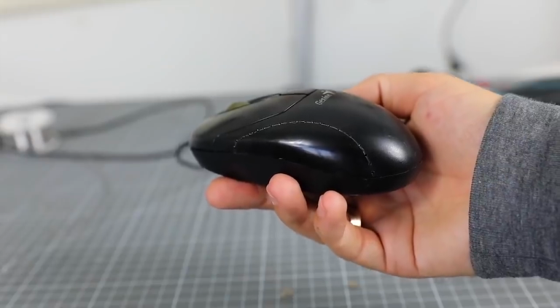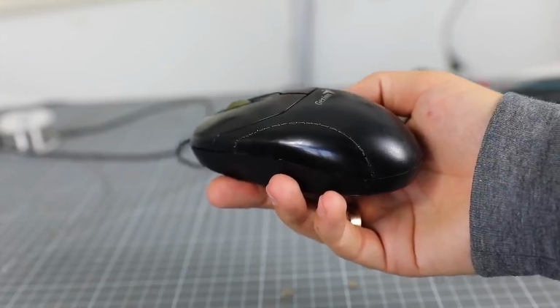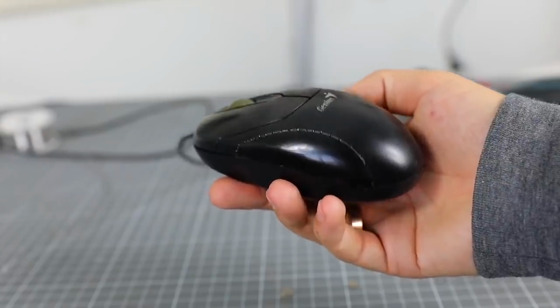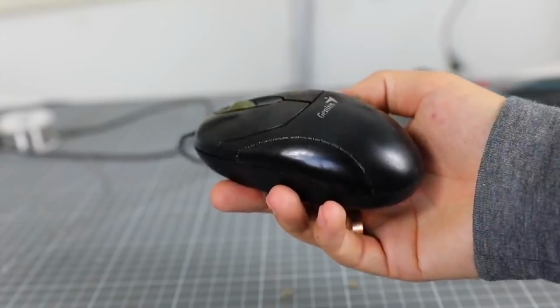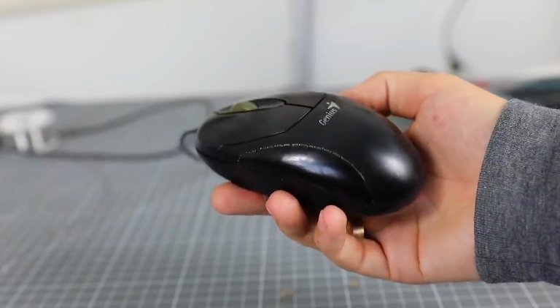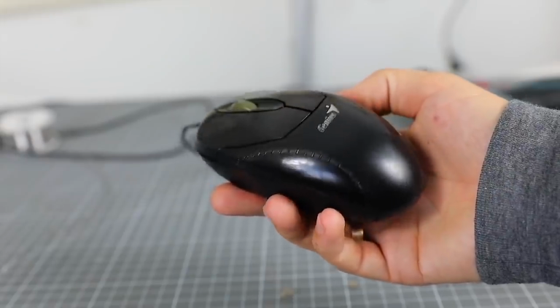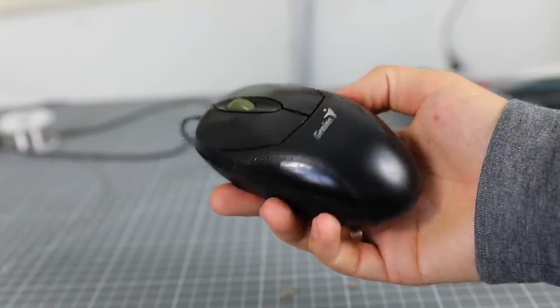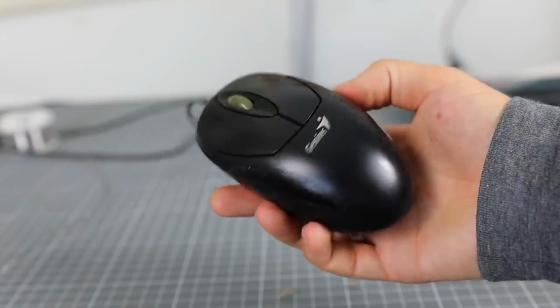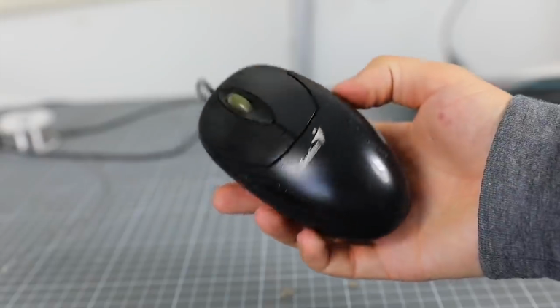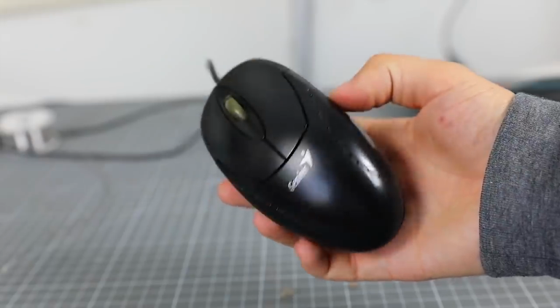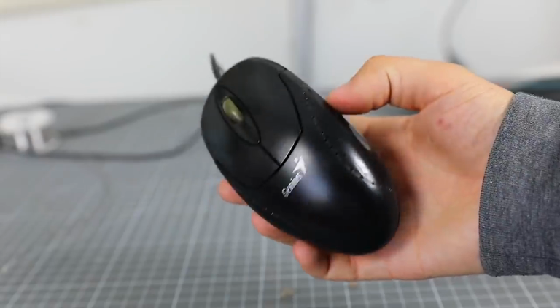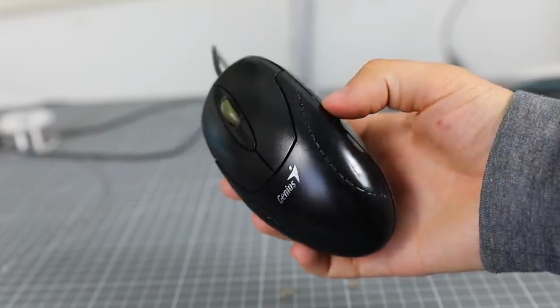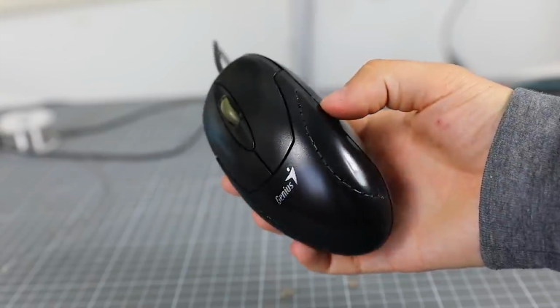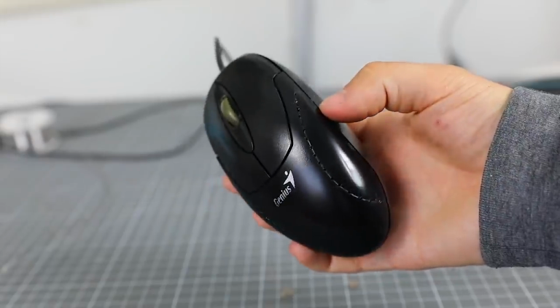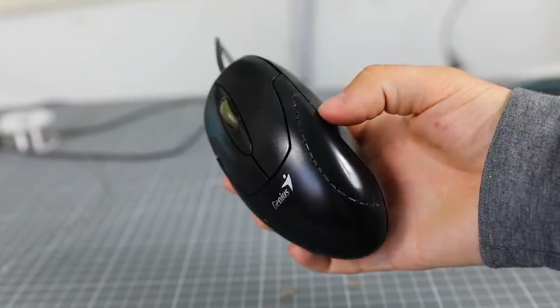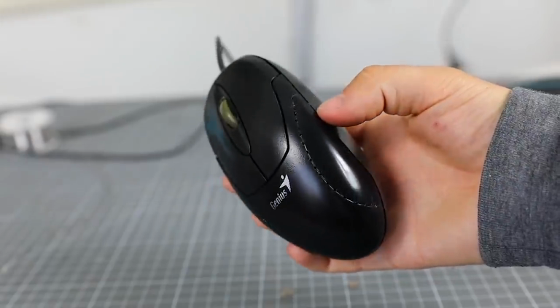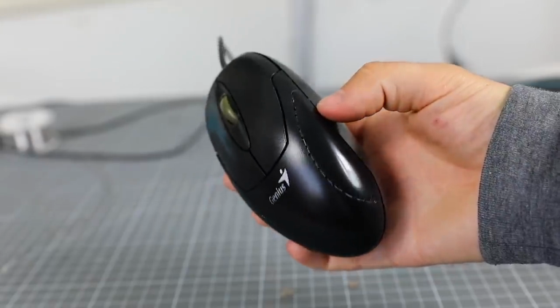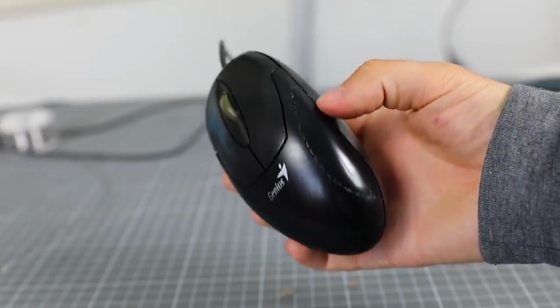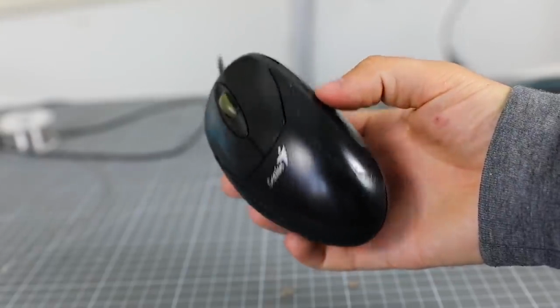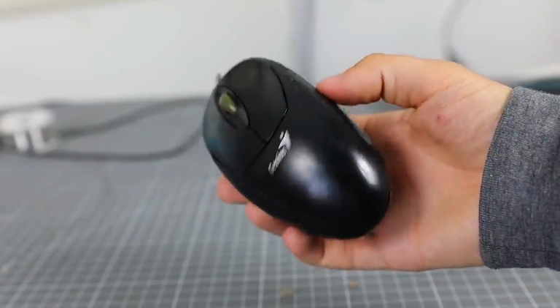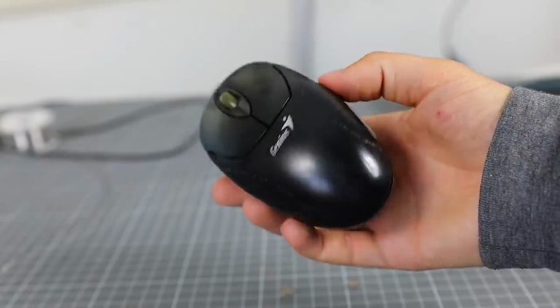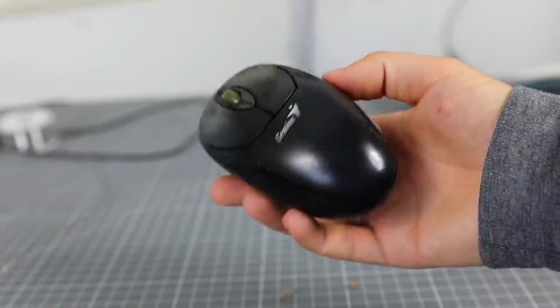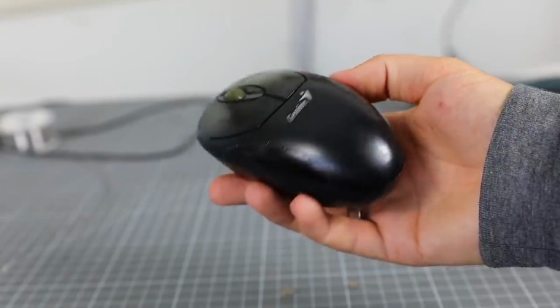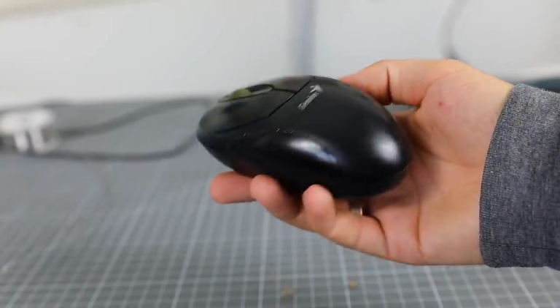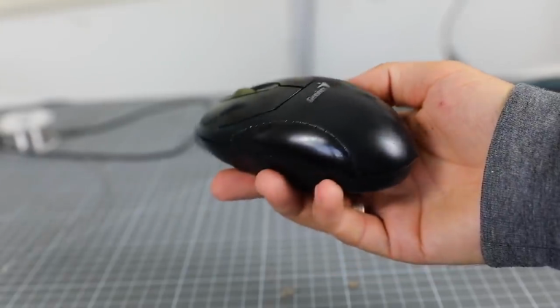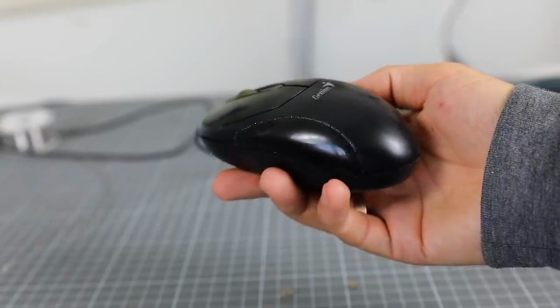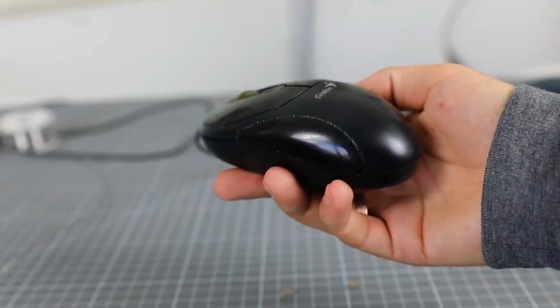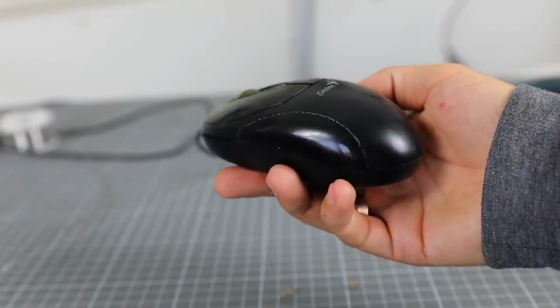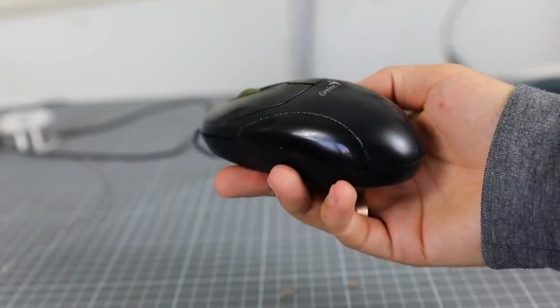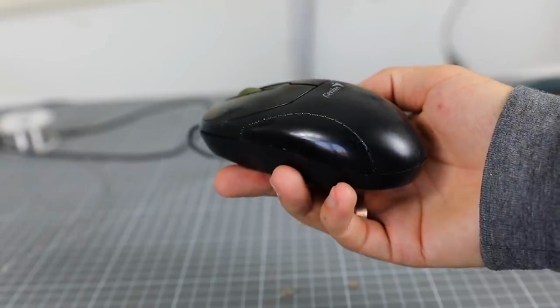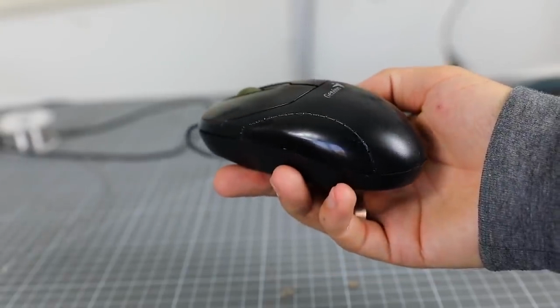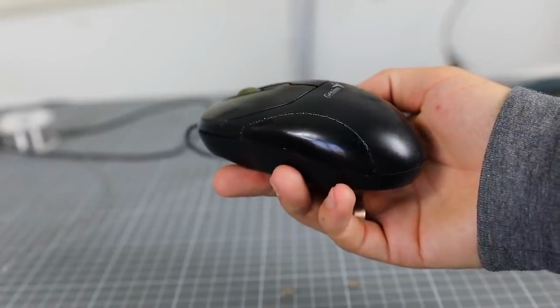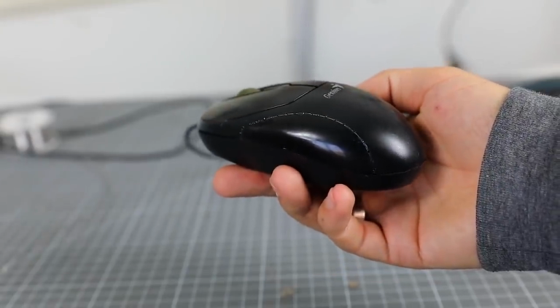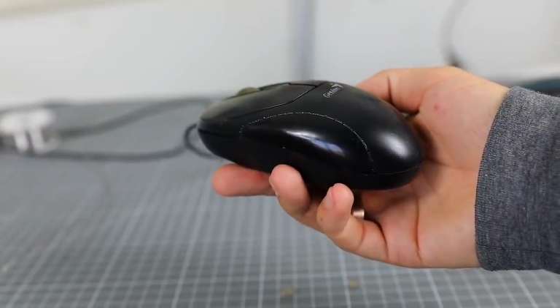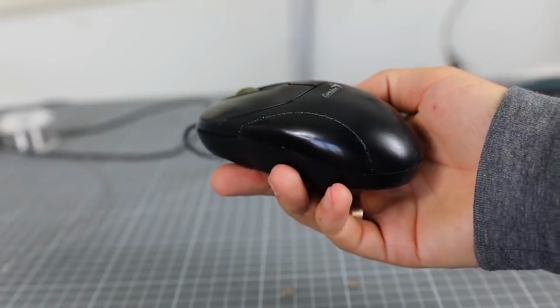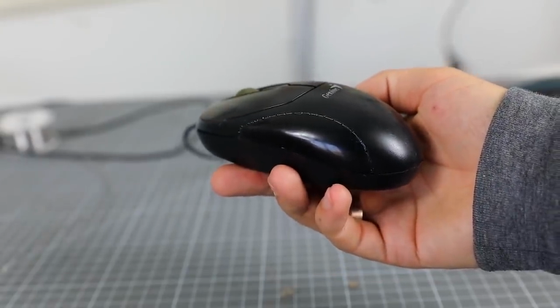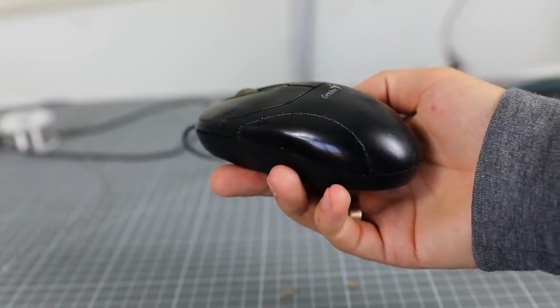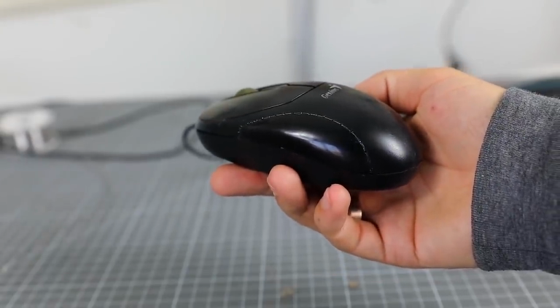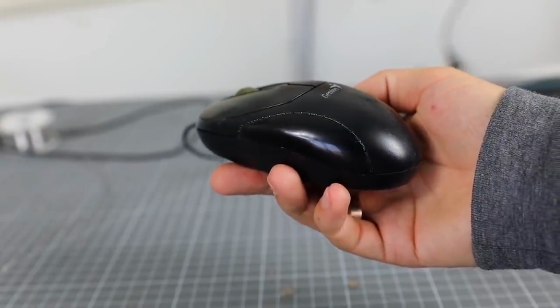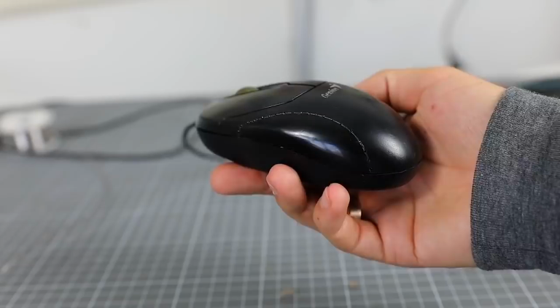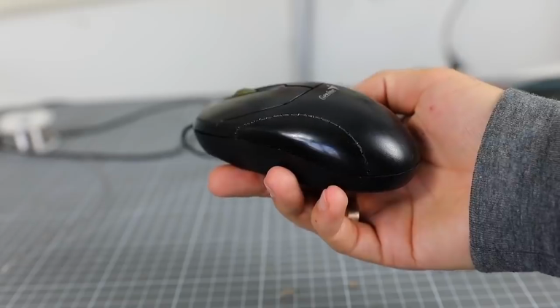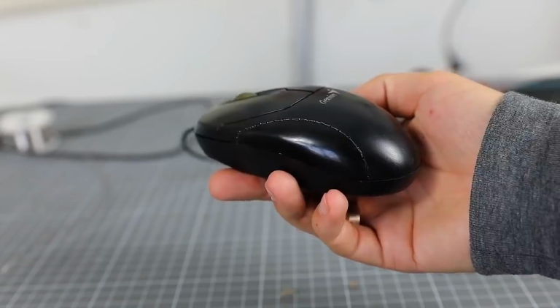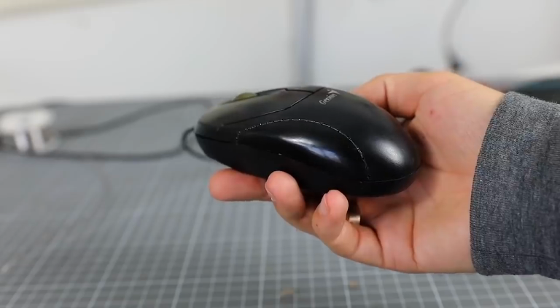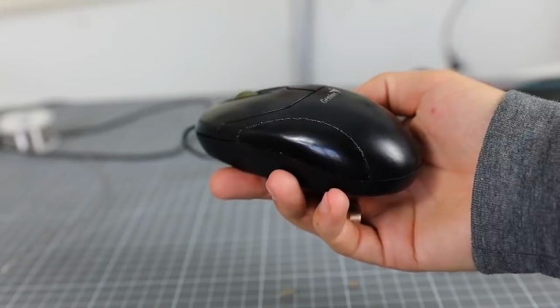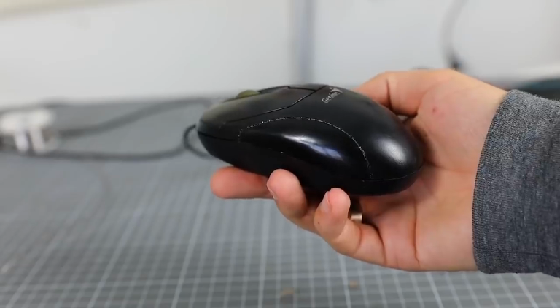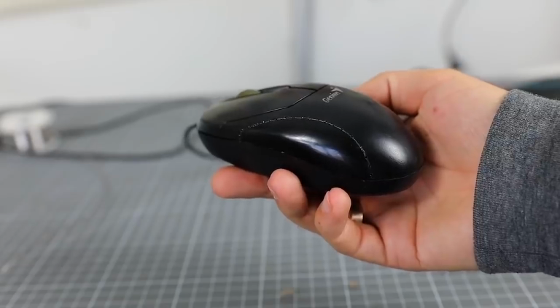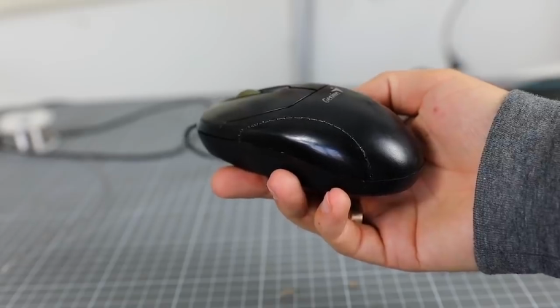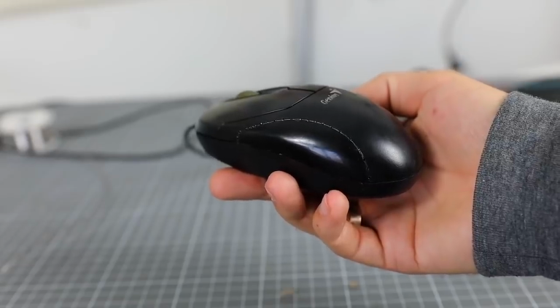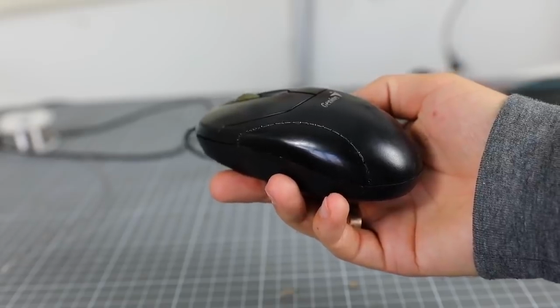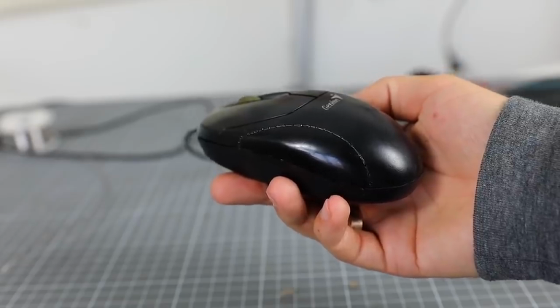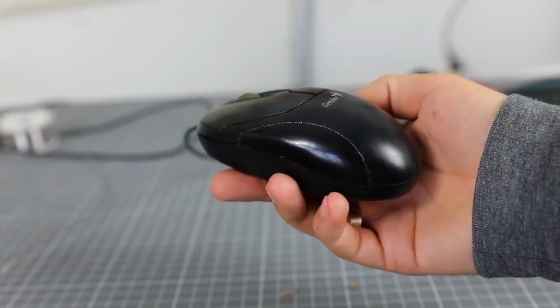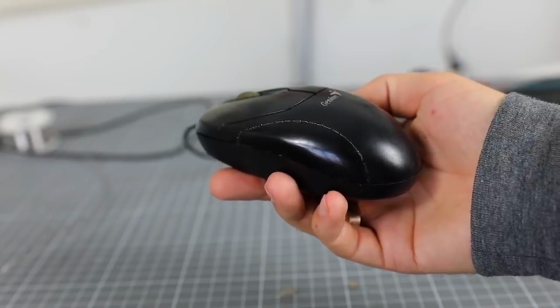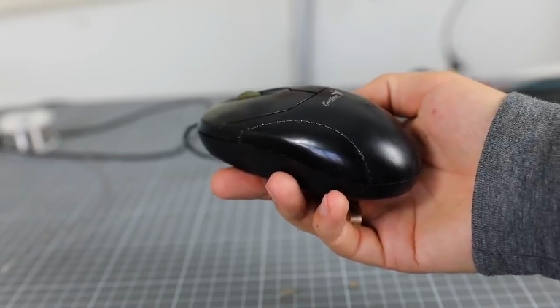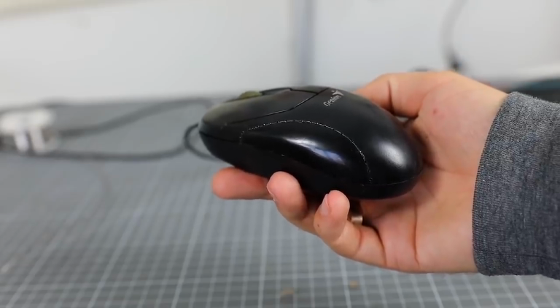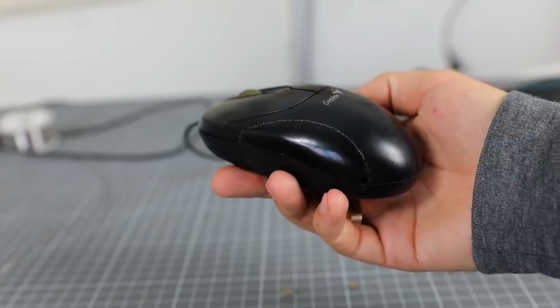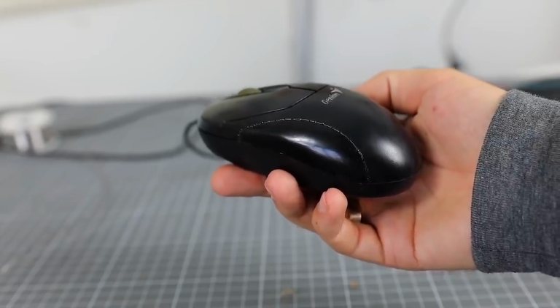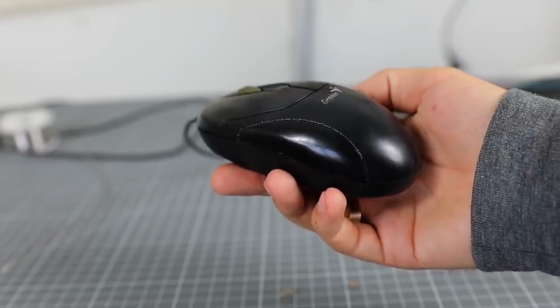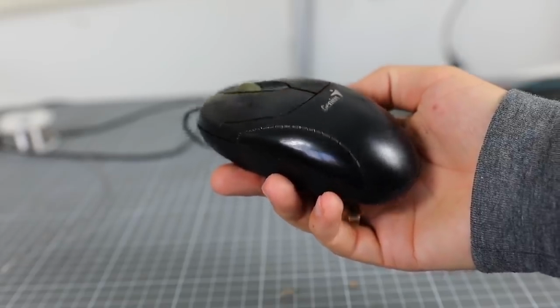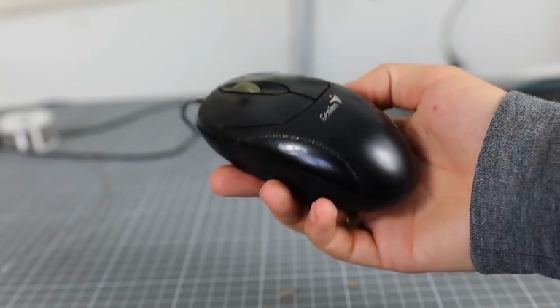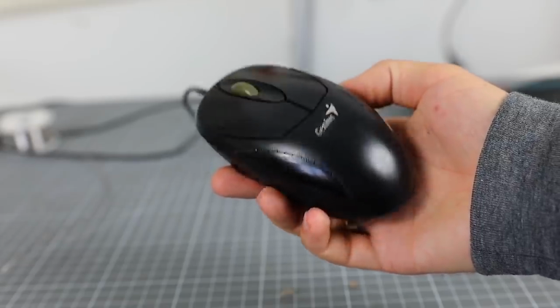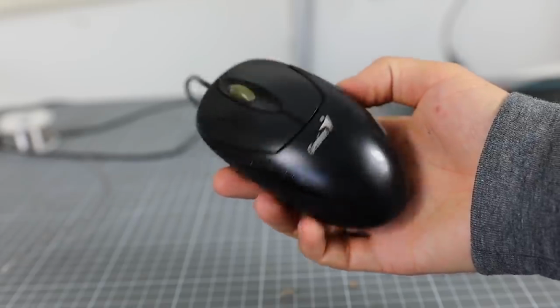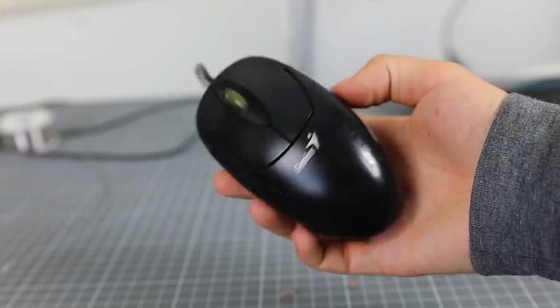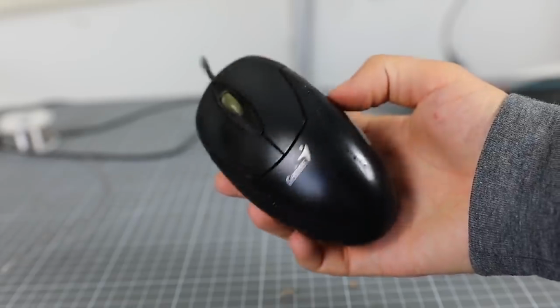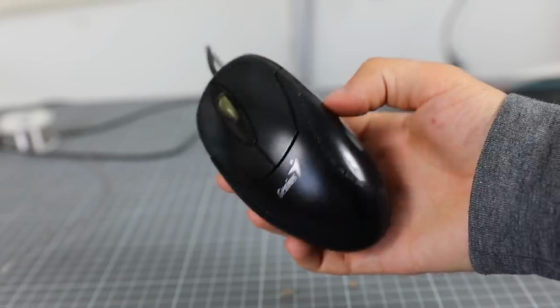So, here's what we got. The mouse looks the same as it was. But let's connect it and see what changes have happened.